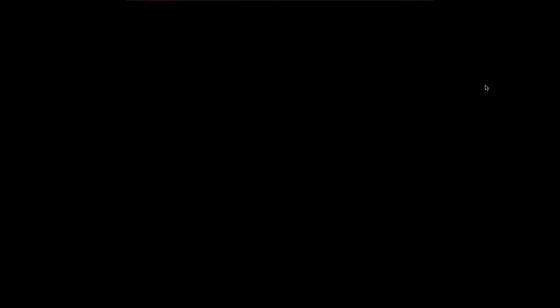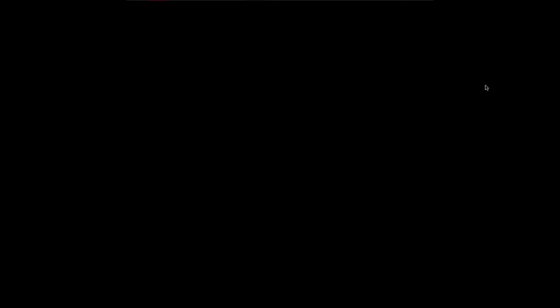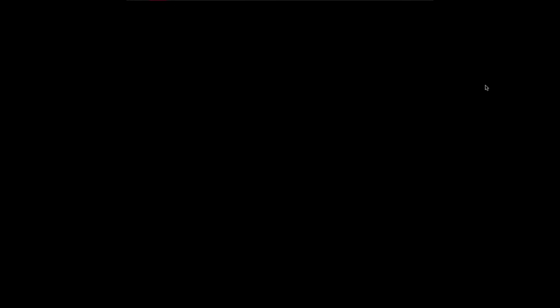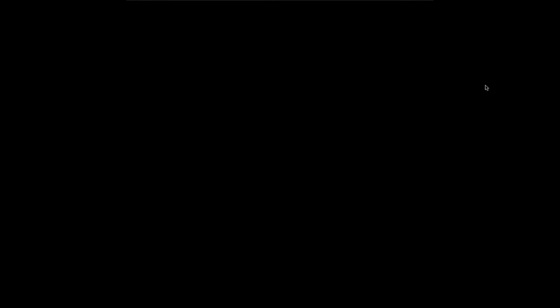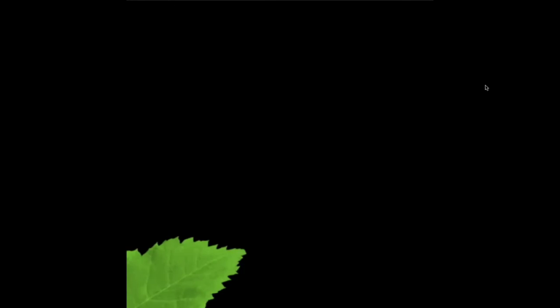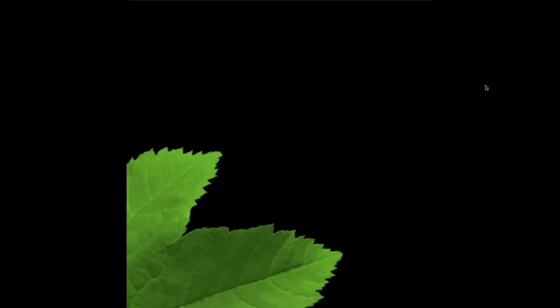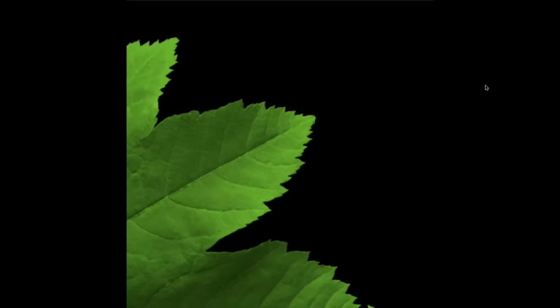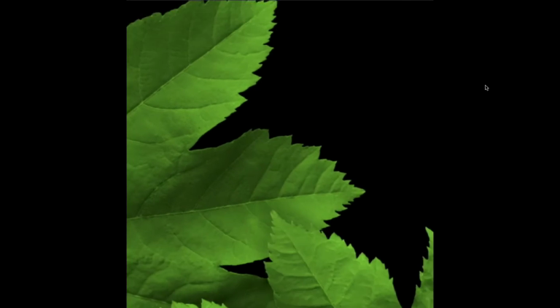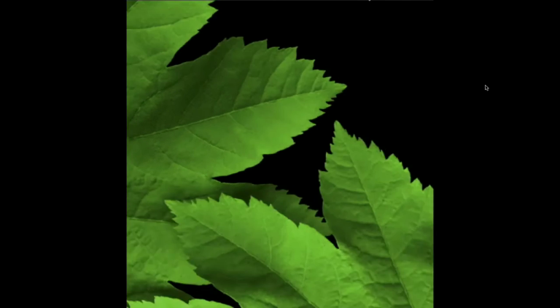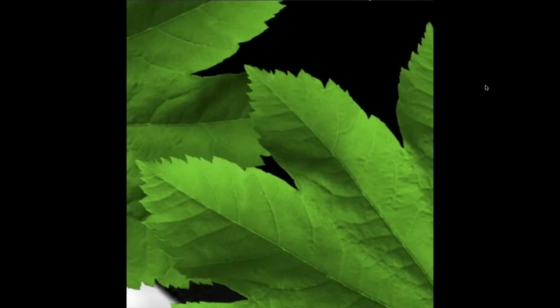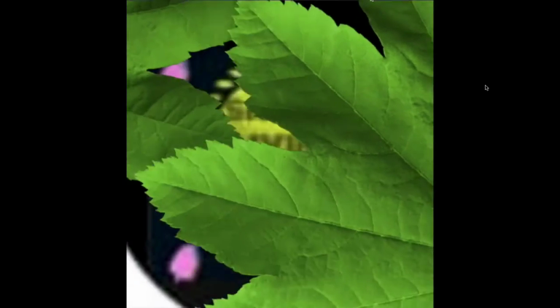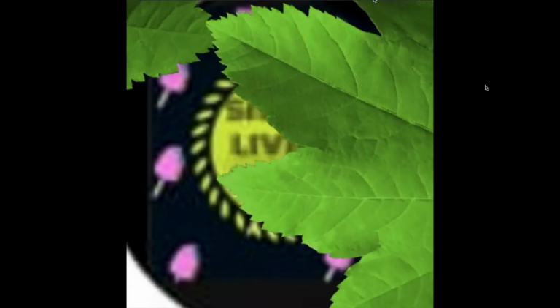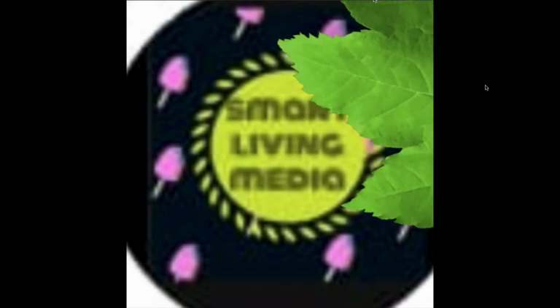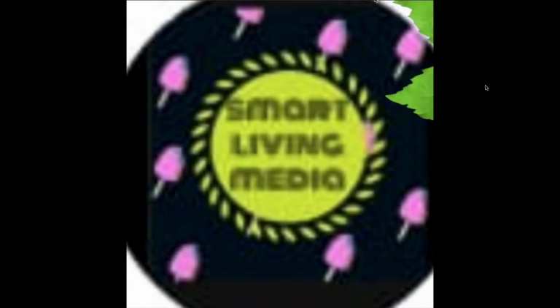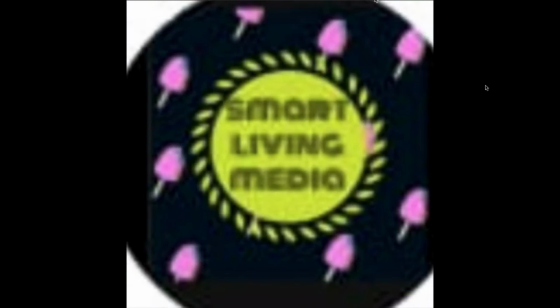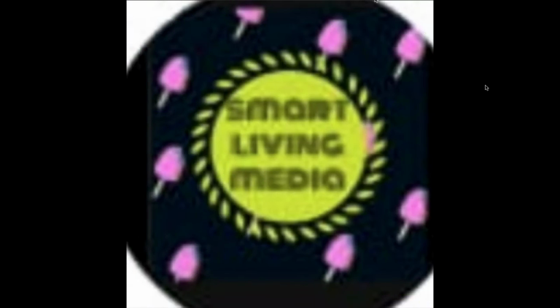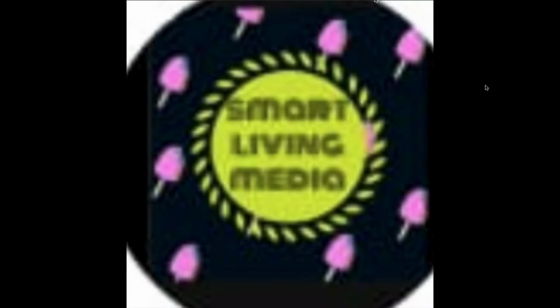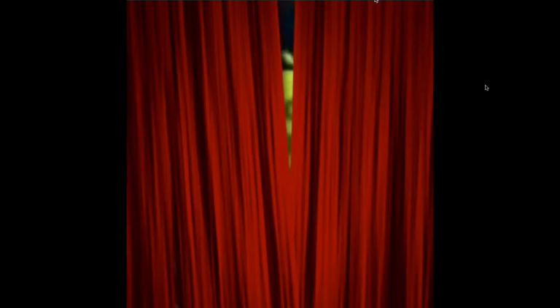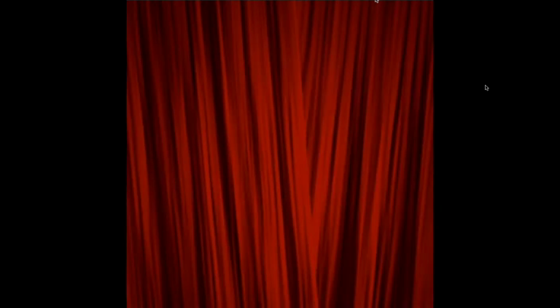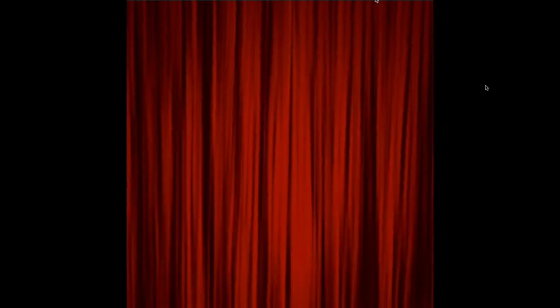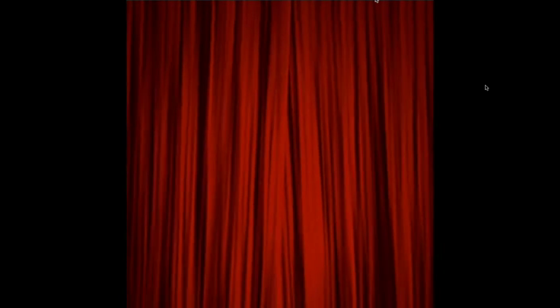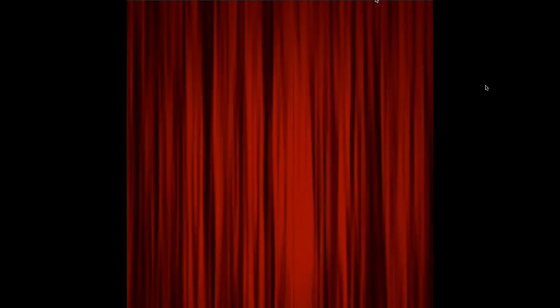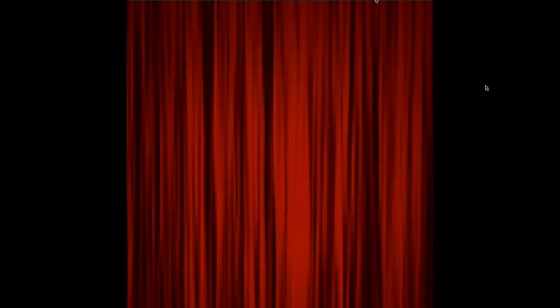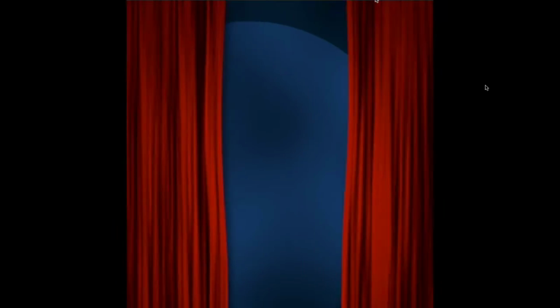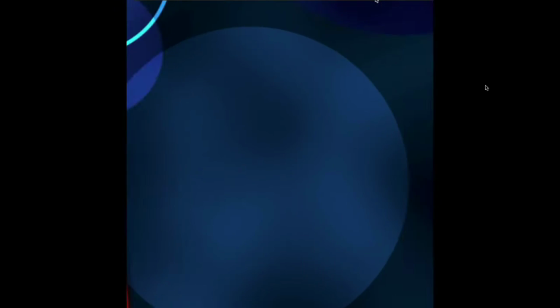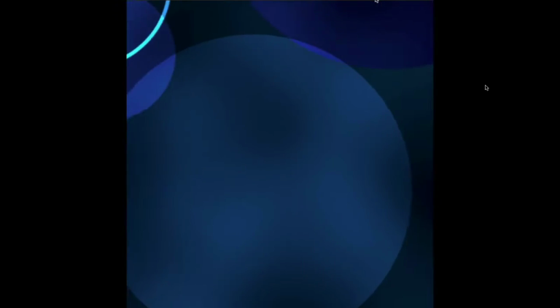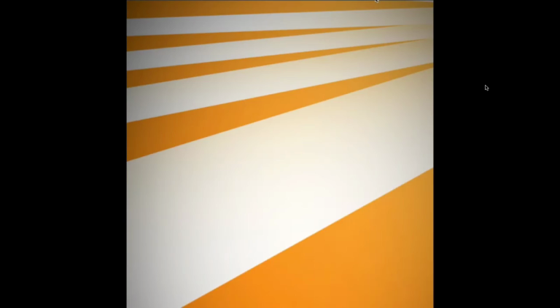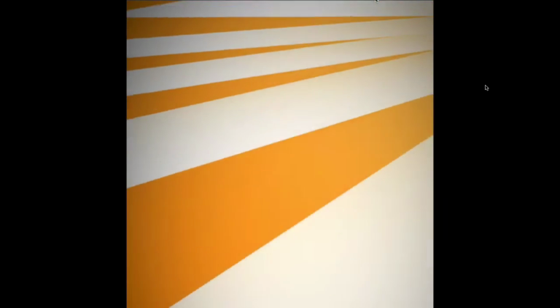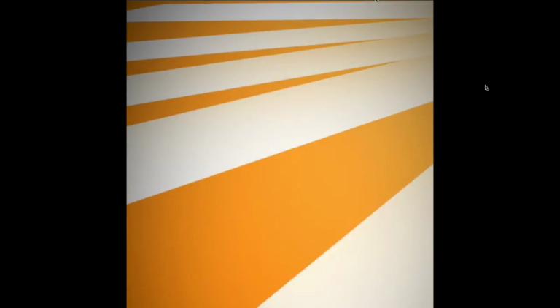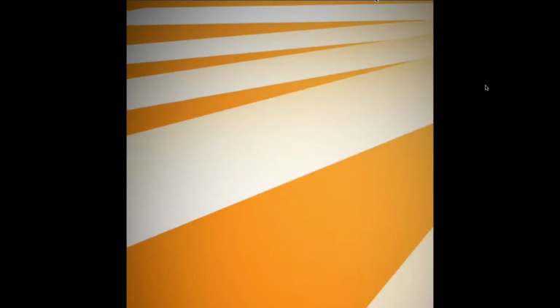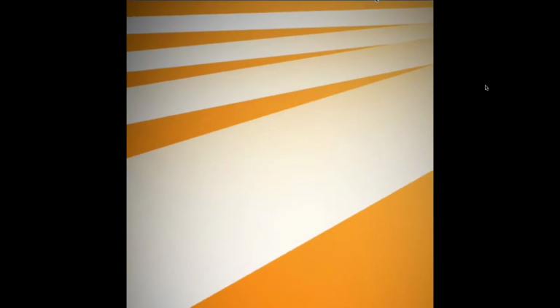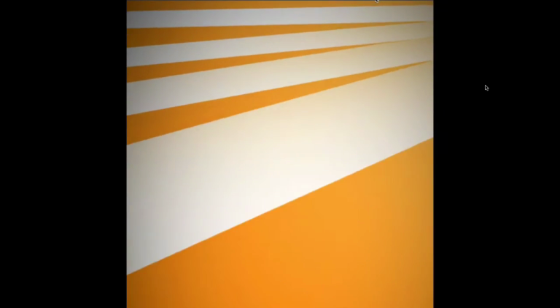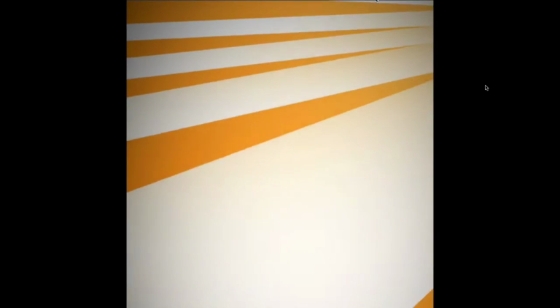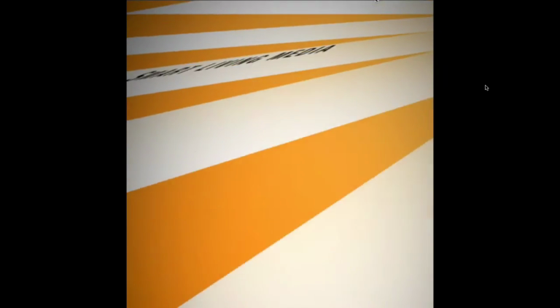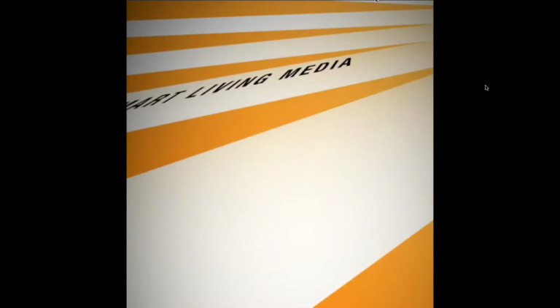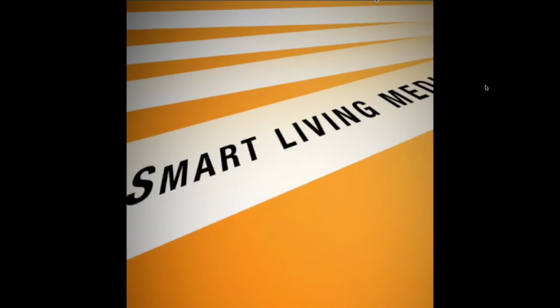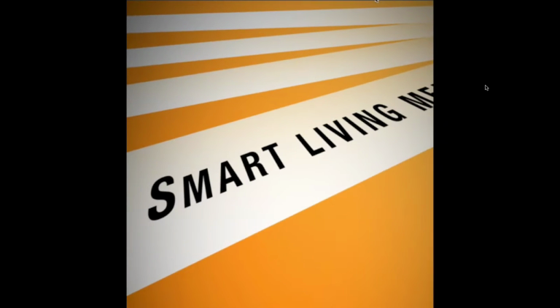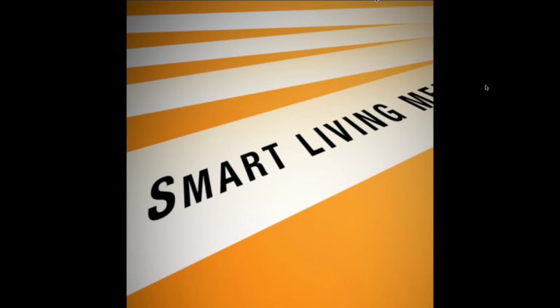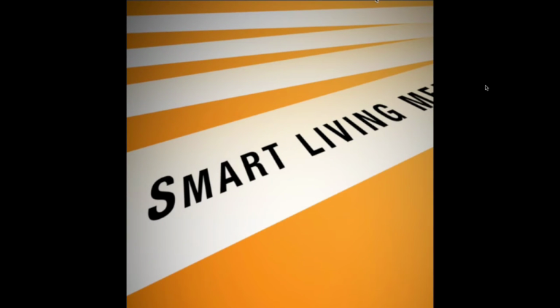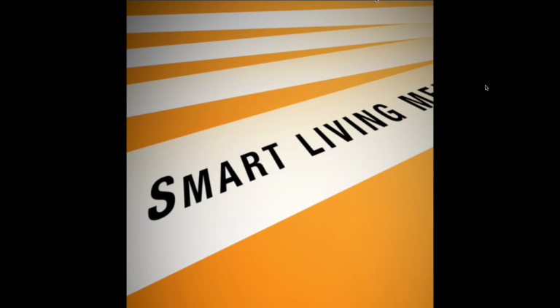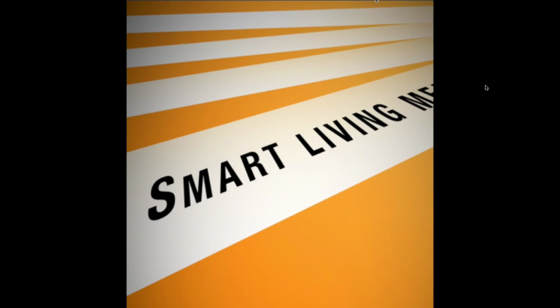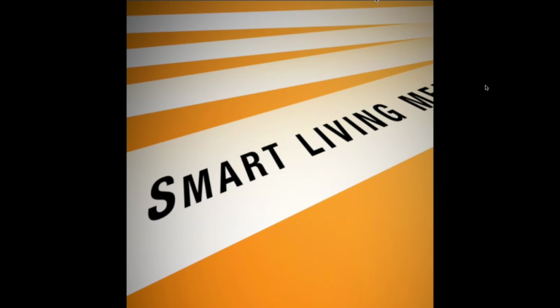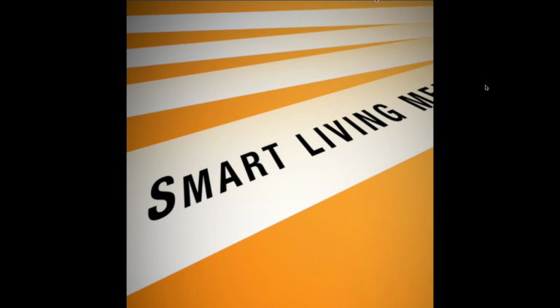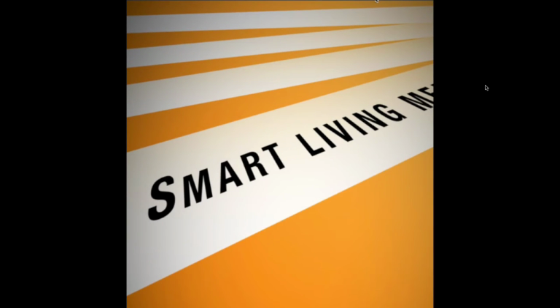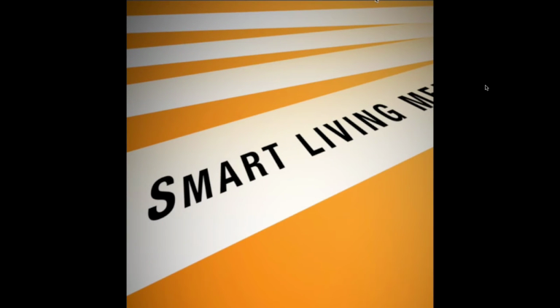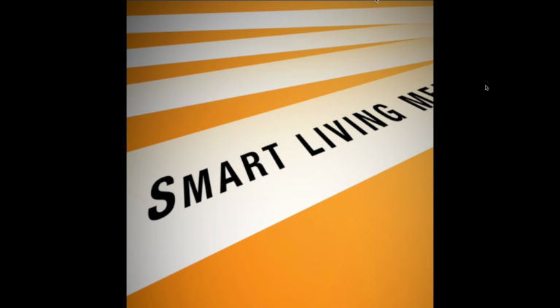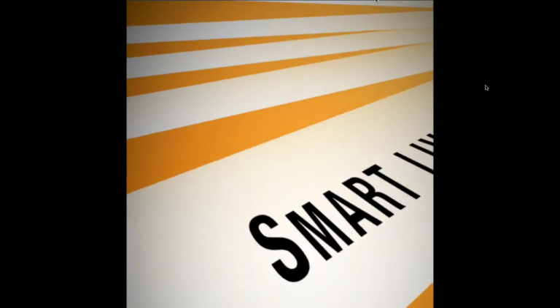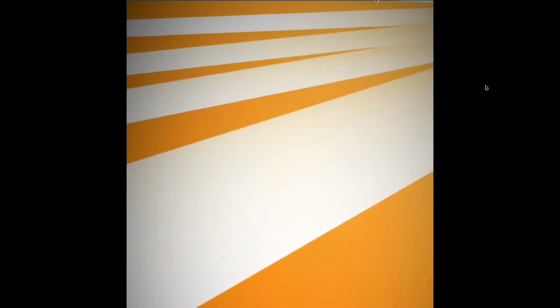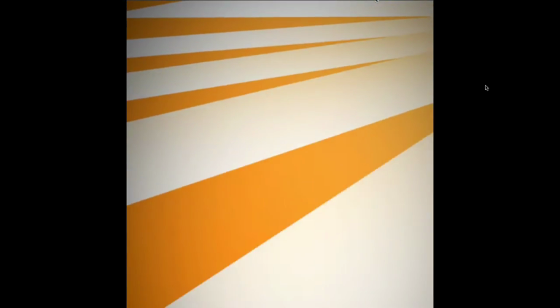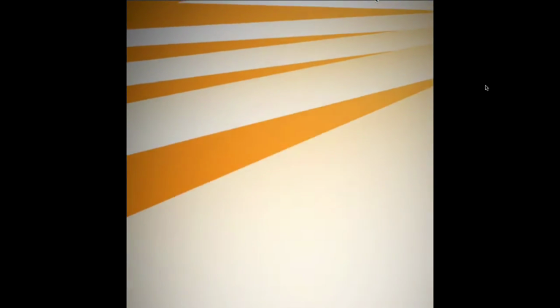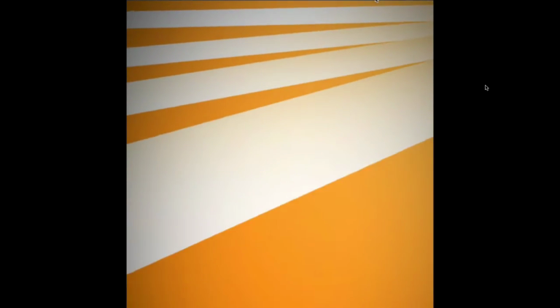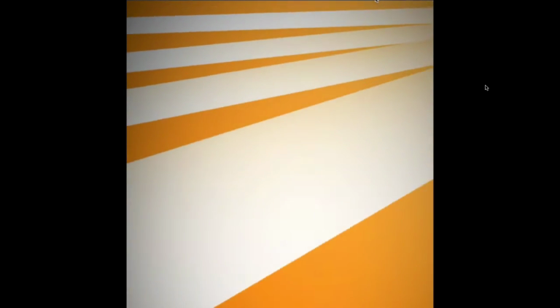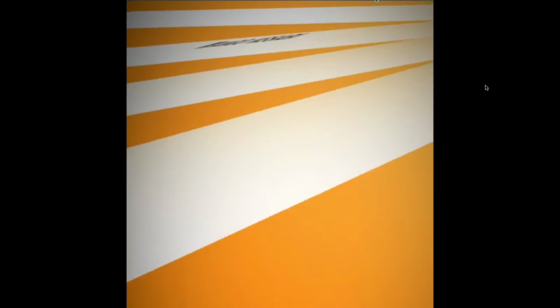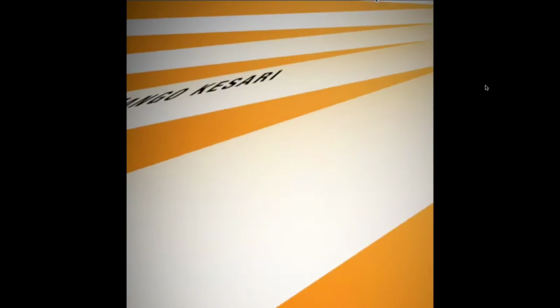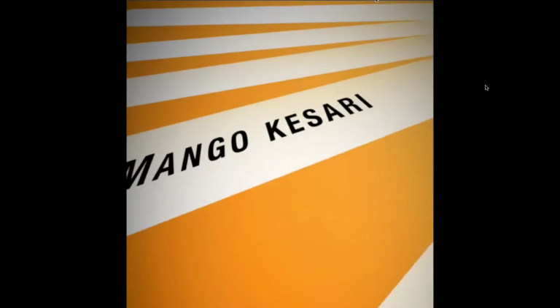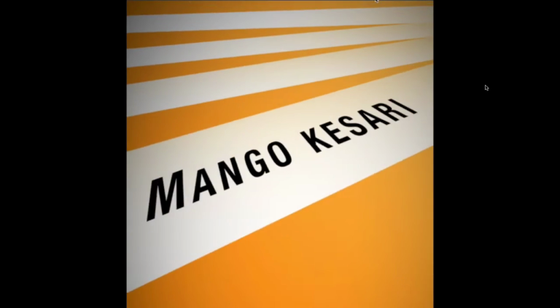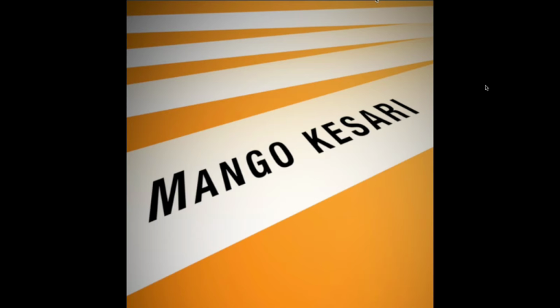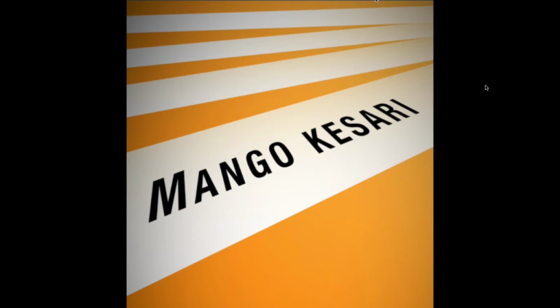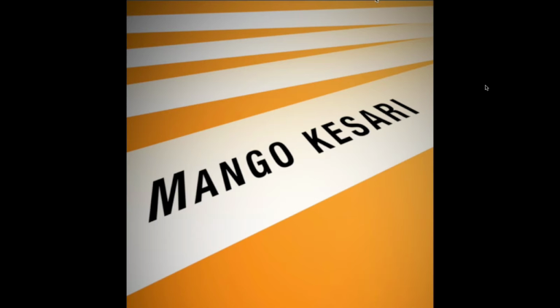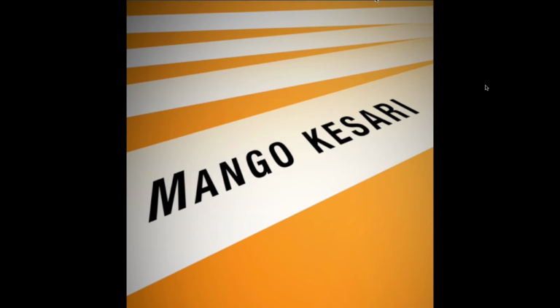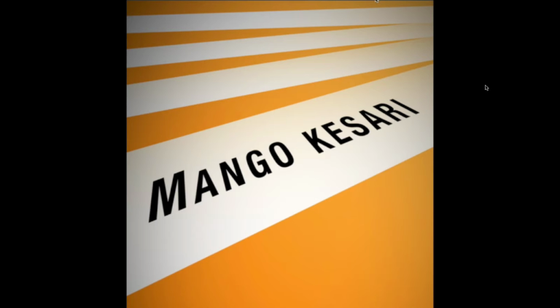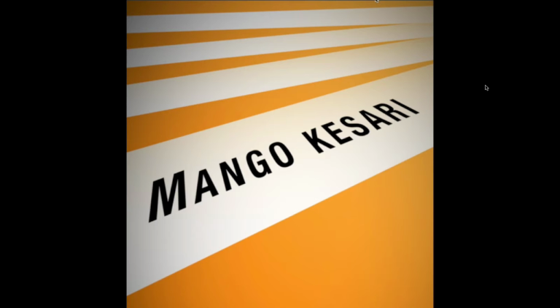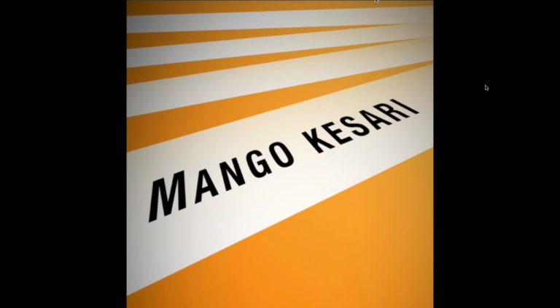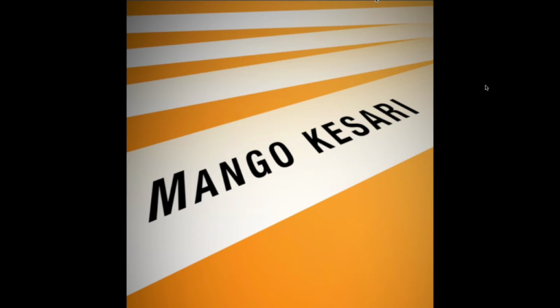Hello everyone, welcome to my channel Marjorie Media. This recipe is made of mango casserole.